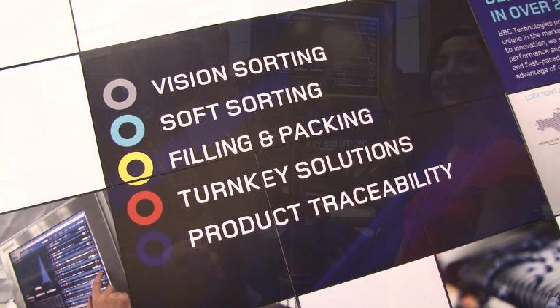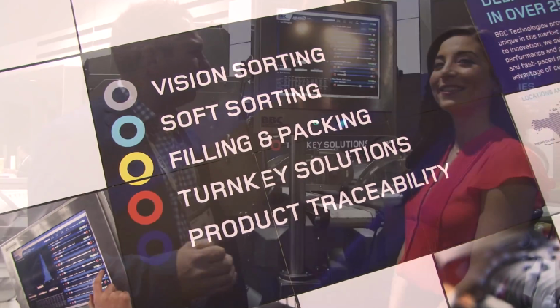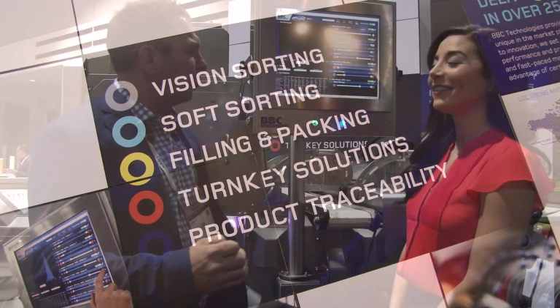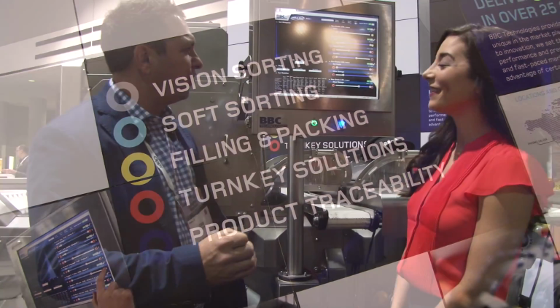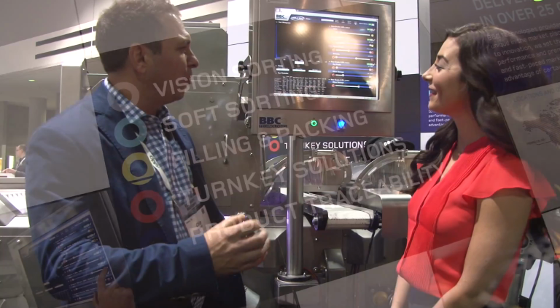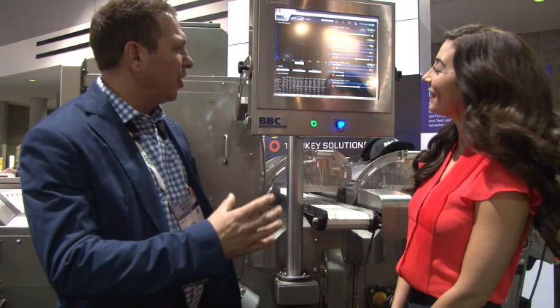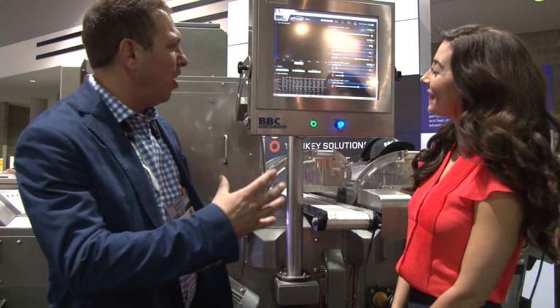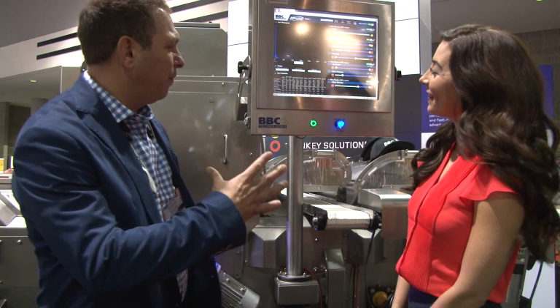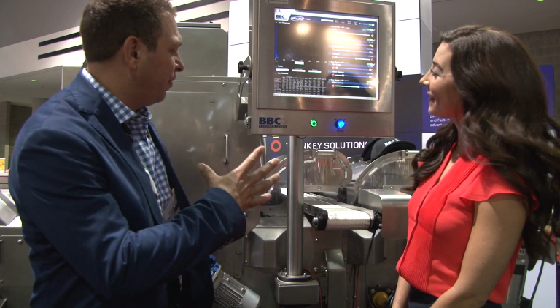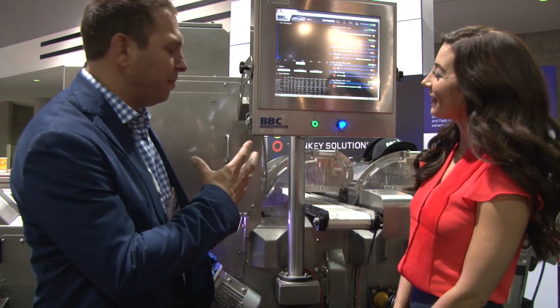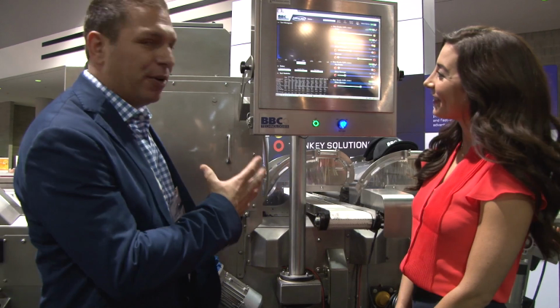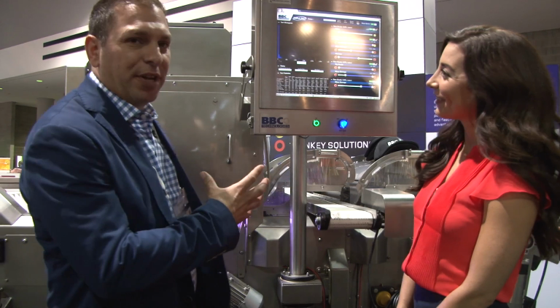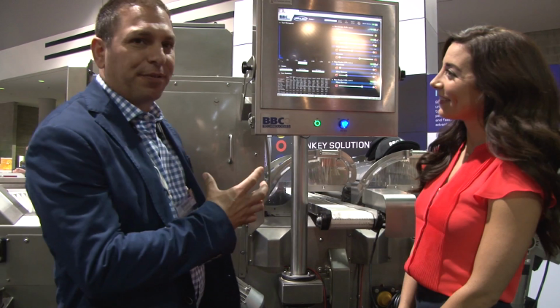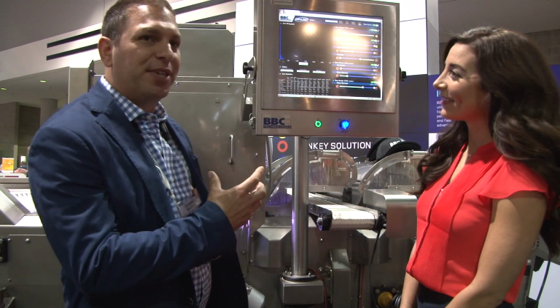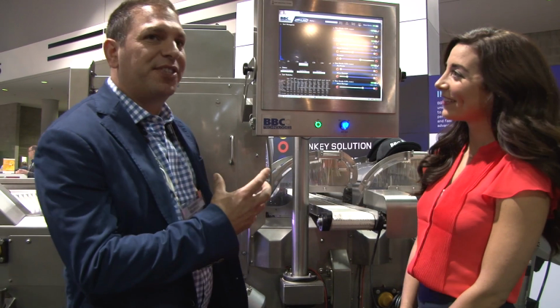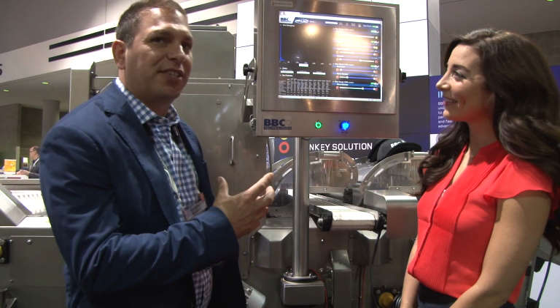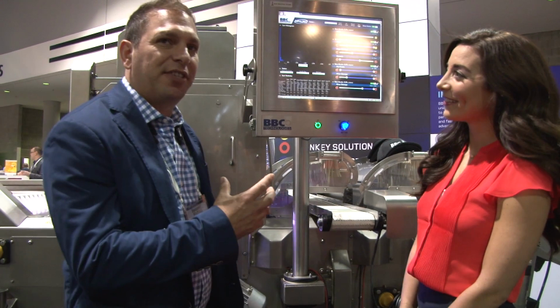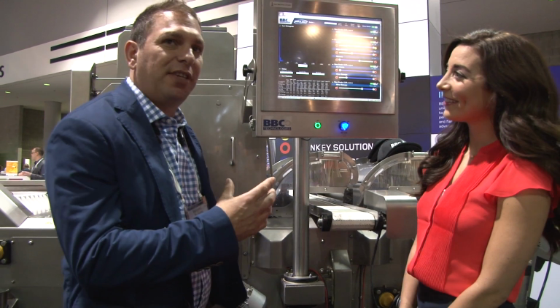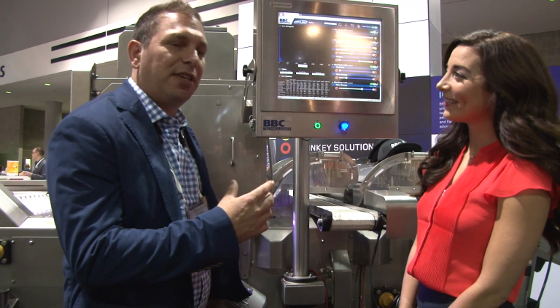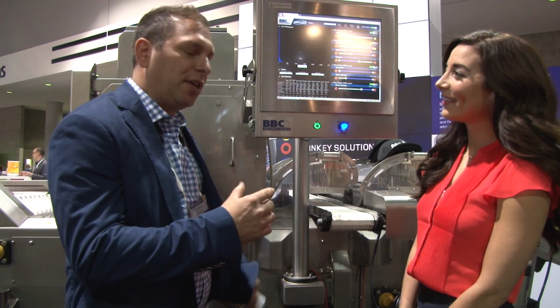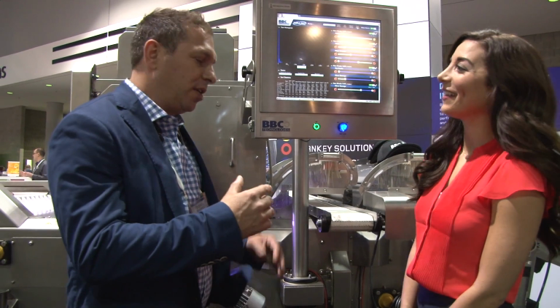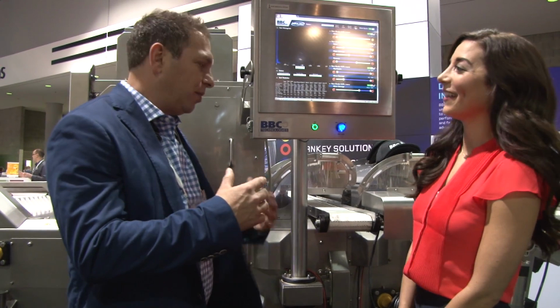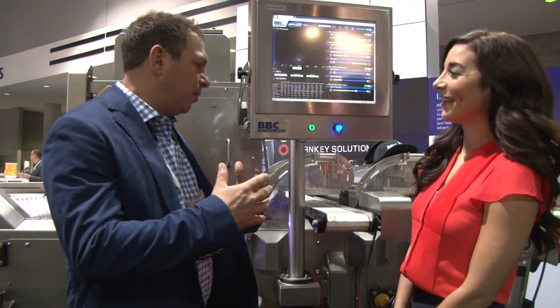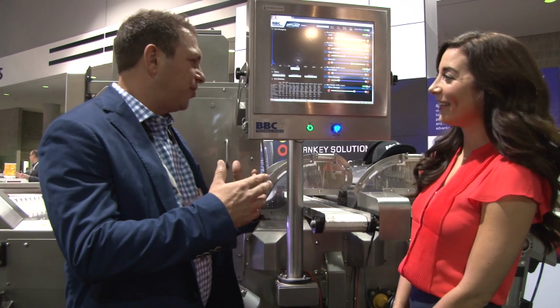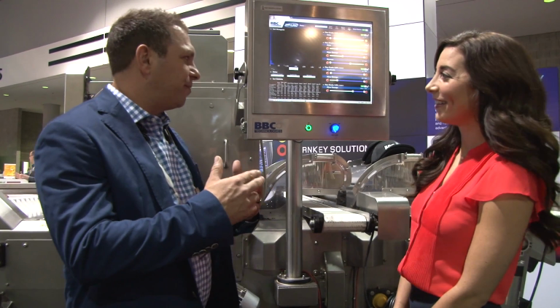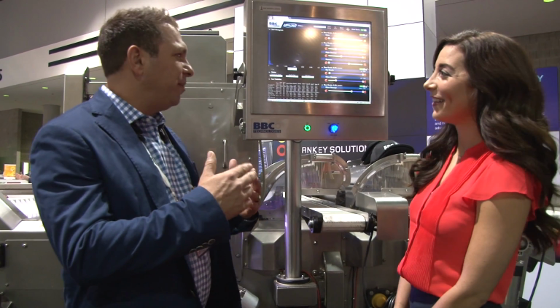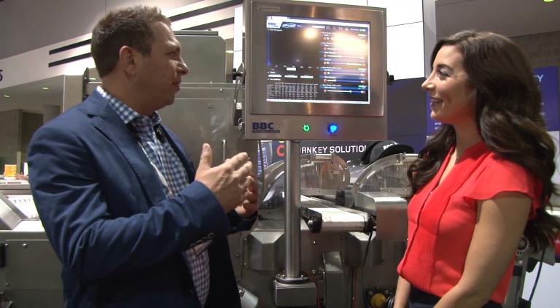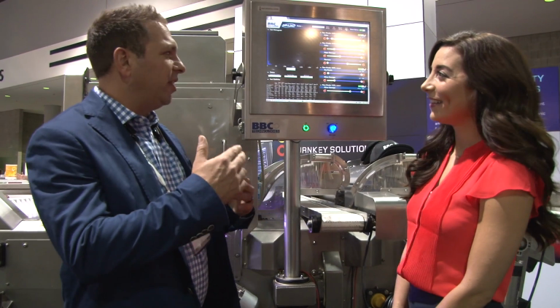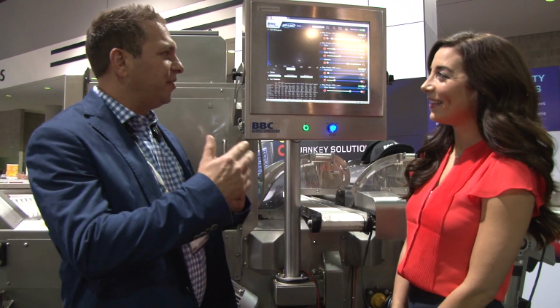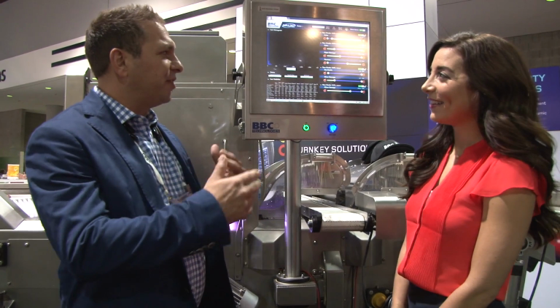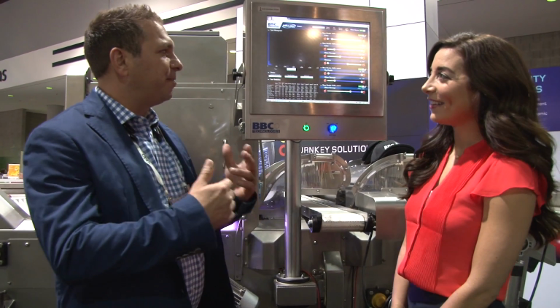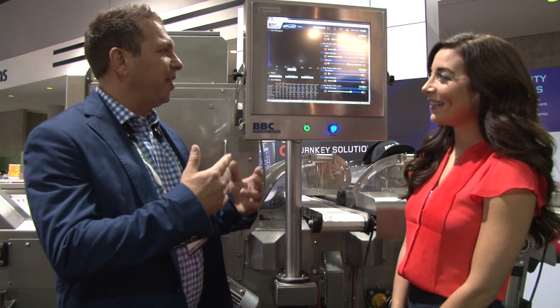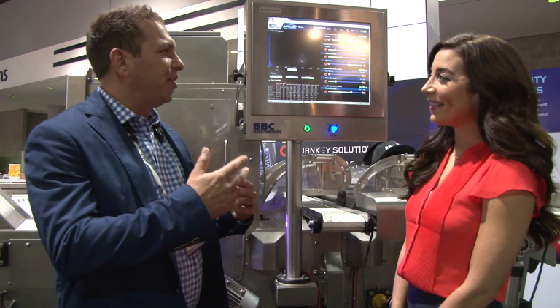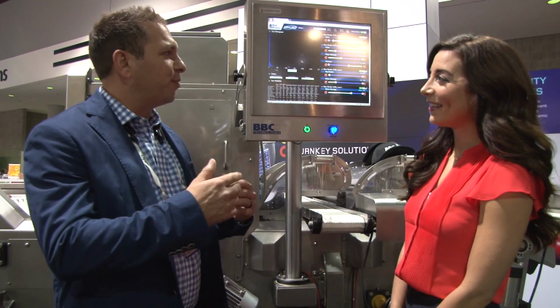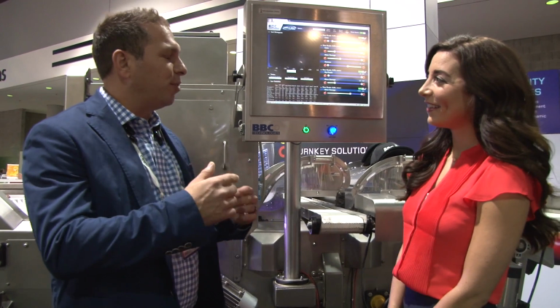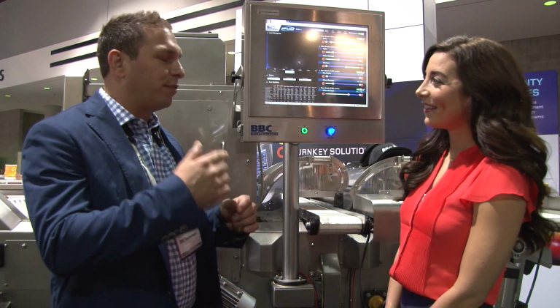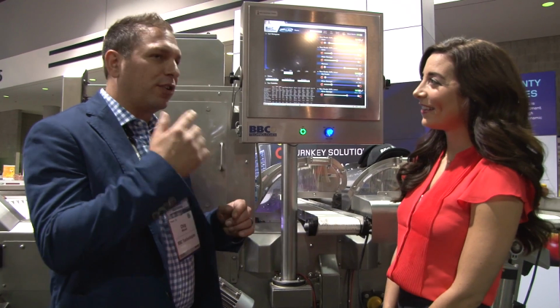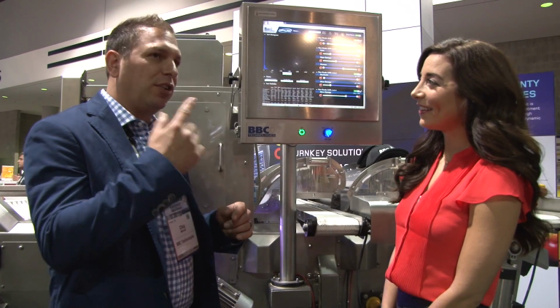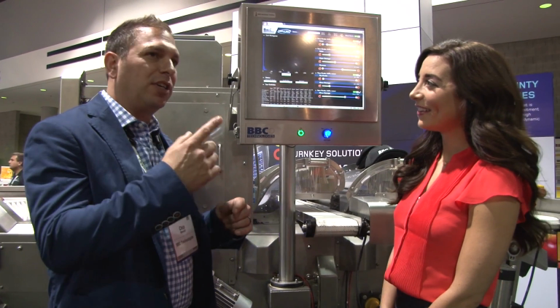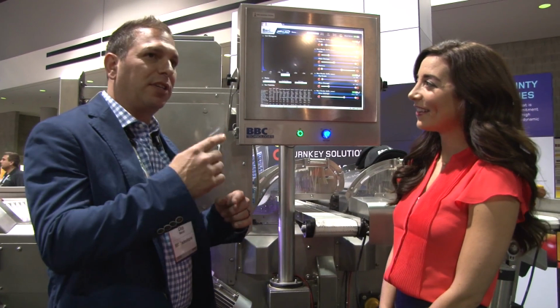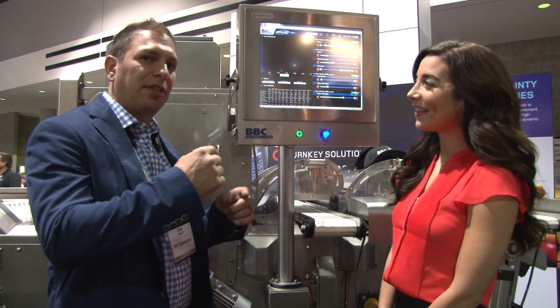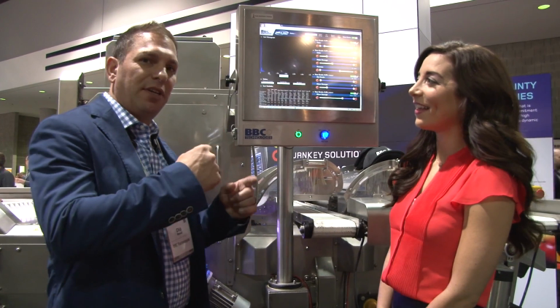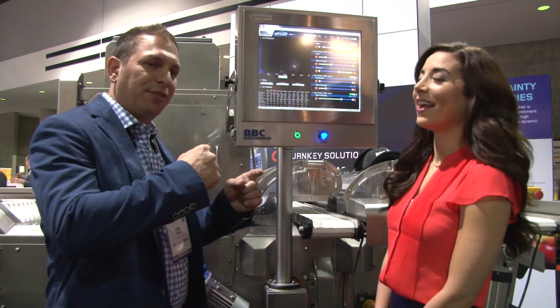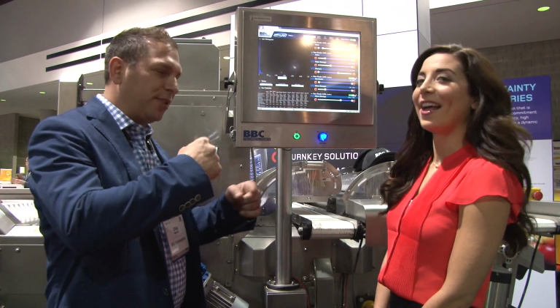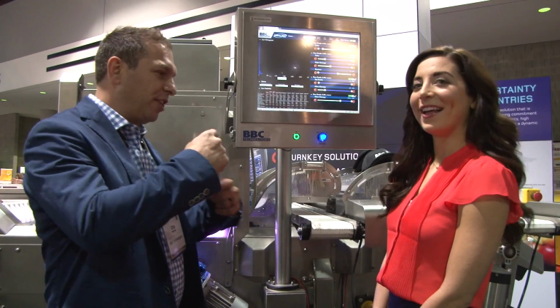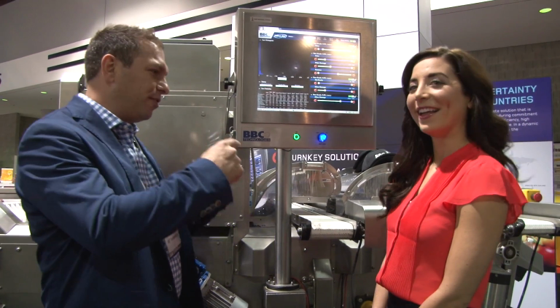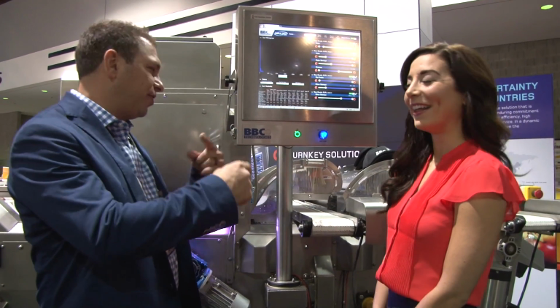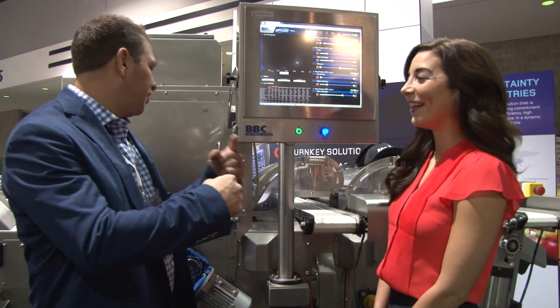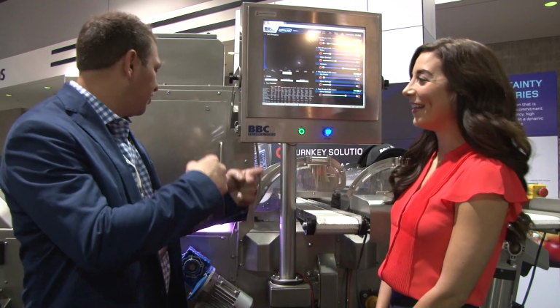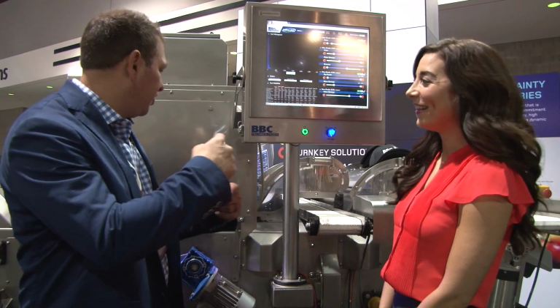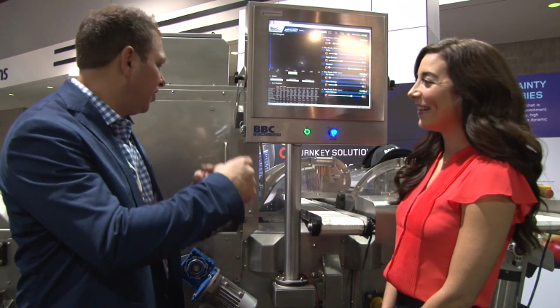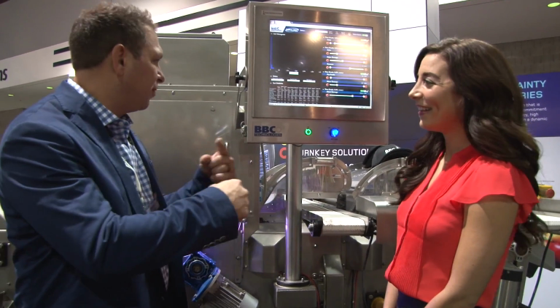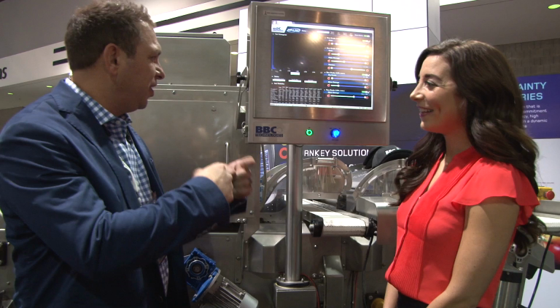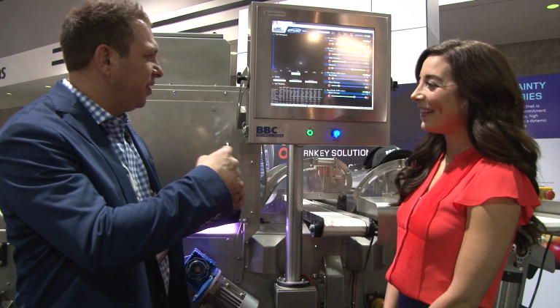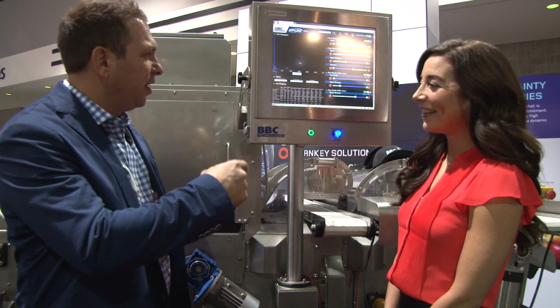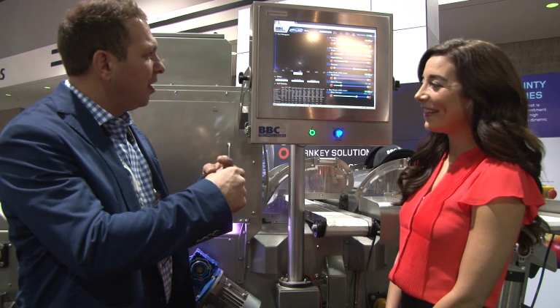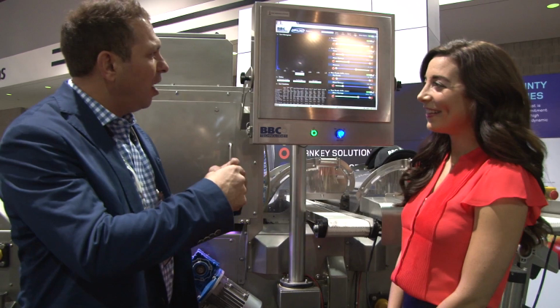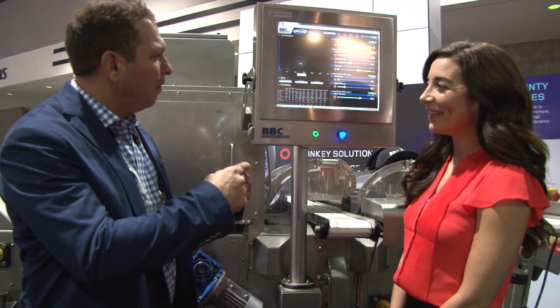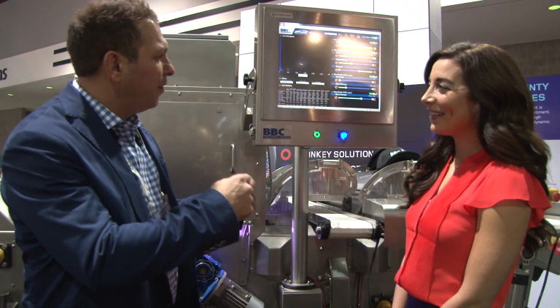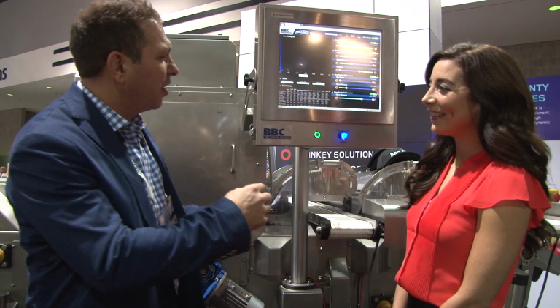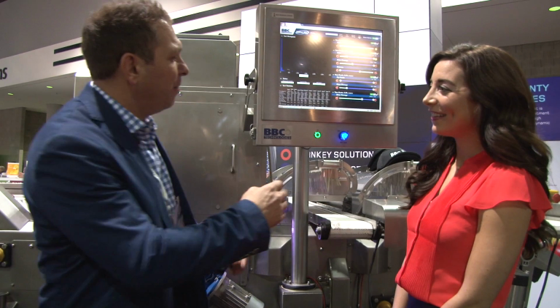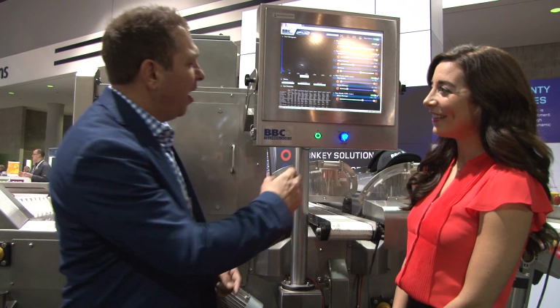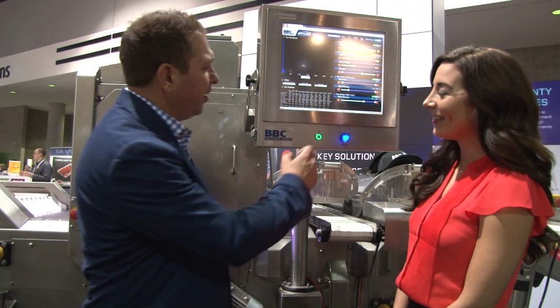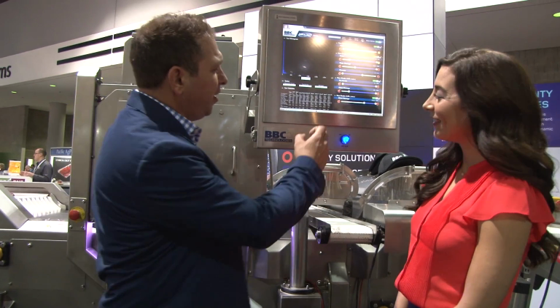We're showing off the Mira 360. Mira is the Spanish word for 'look' — 360 degrees of the commodity.